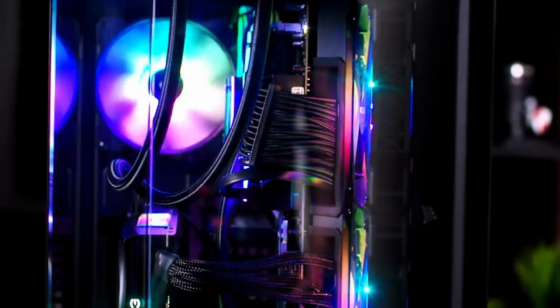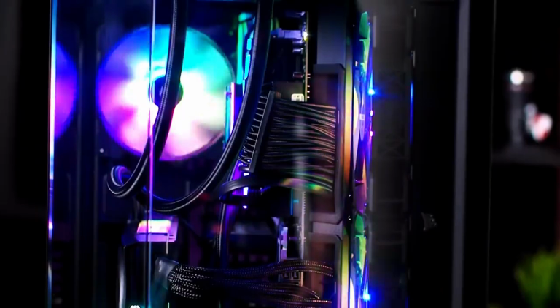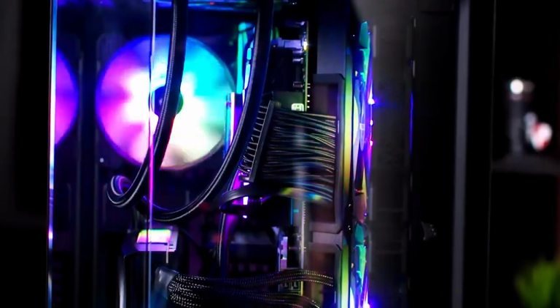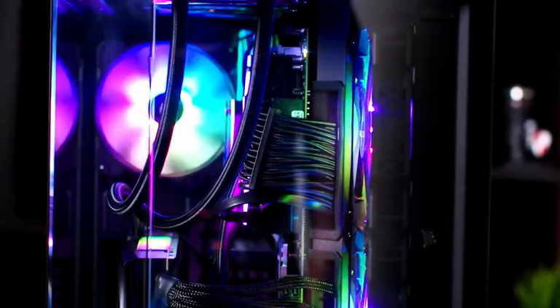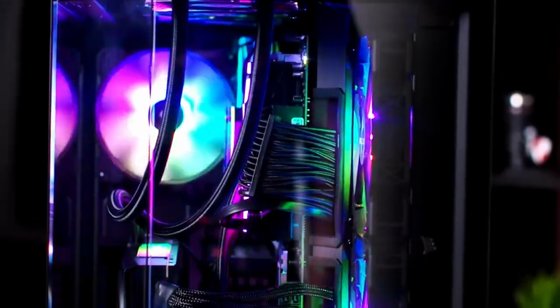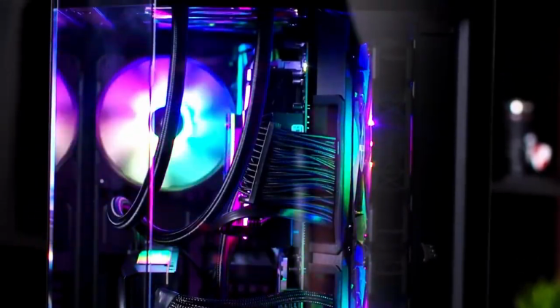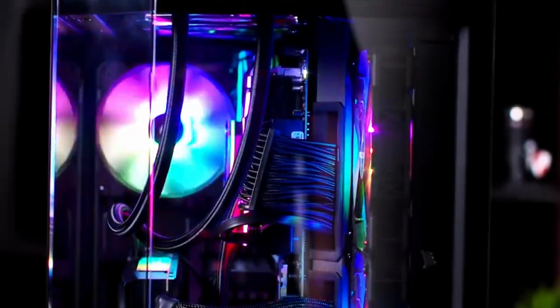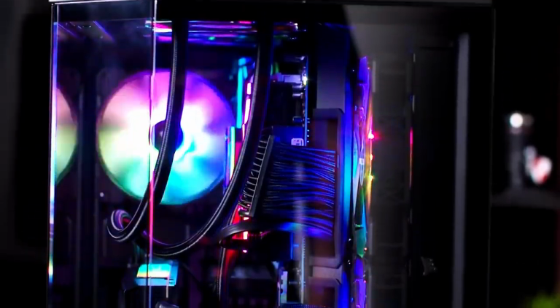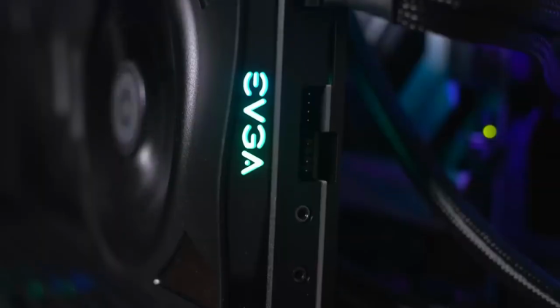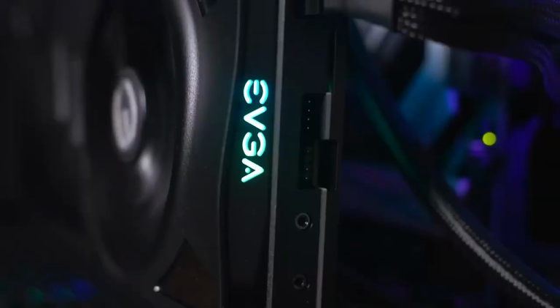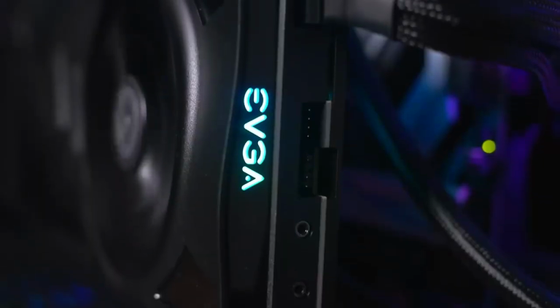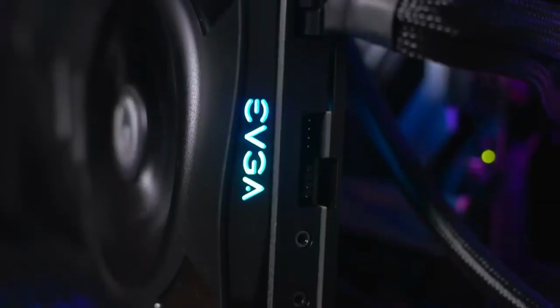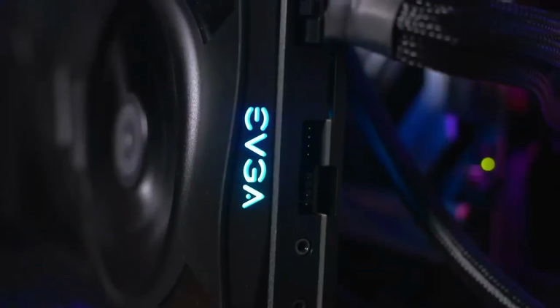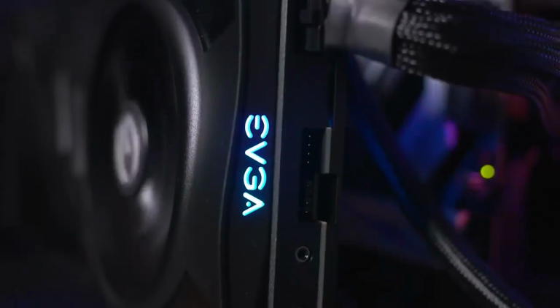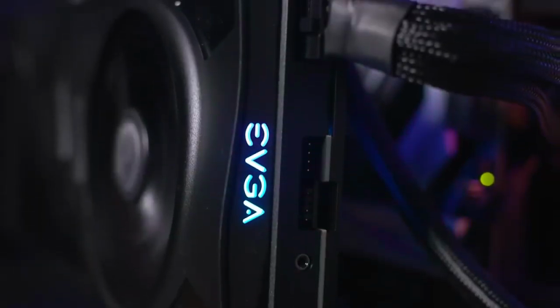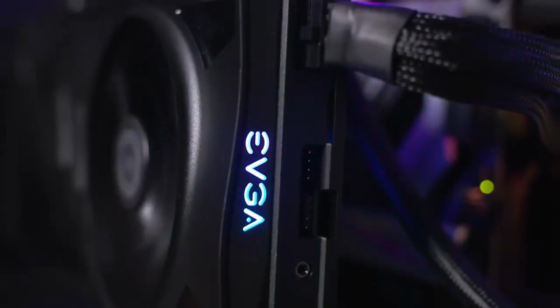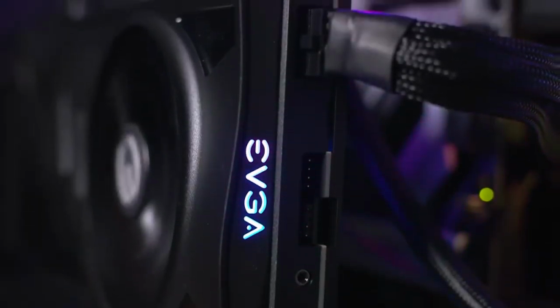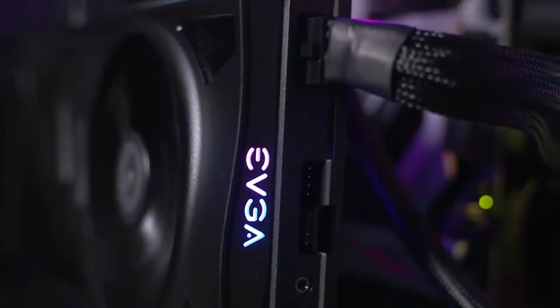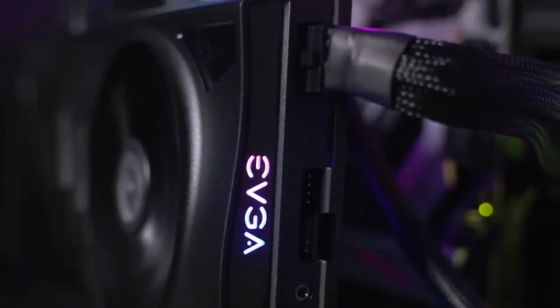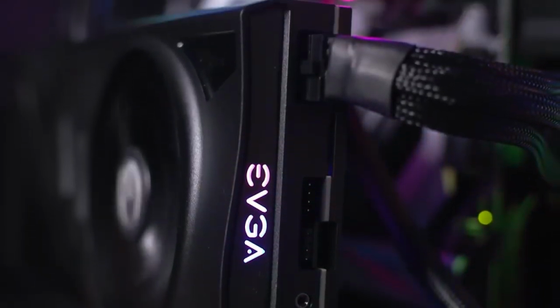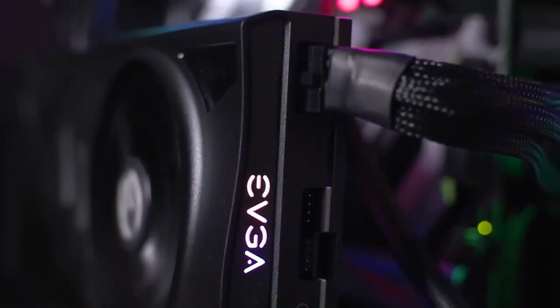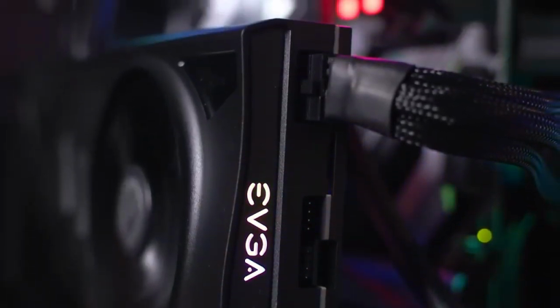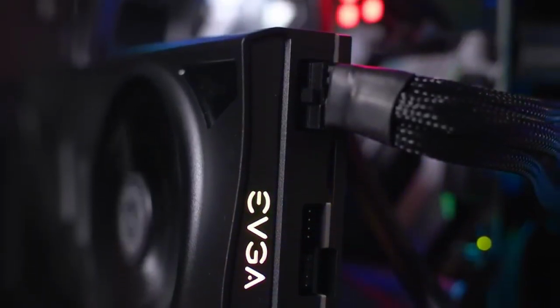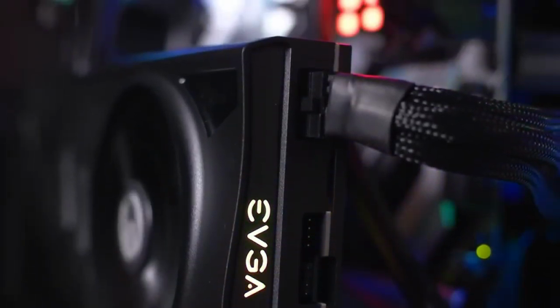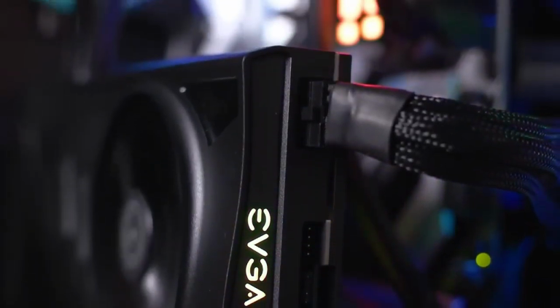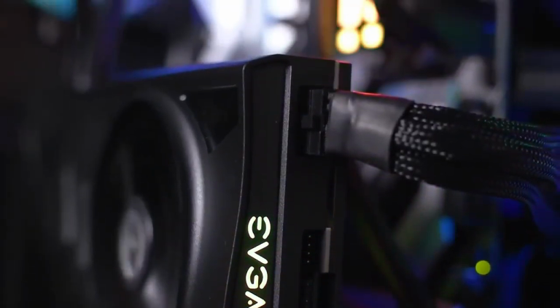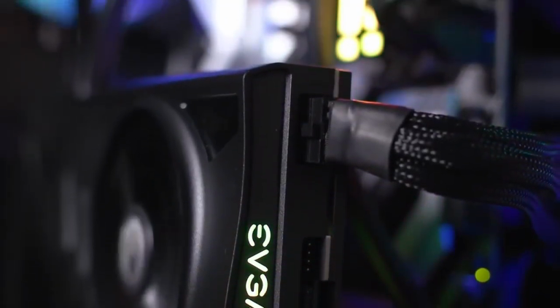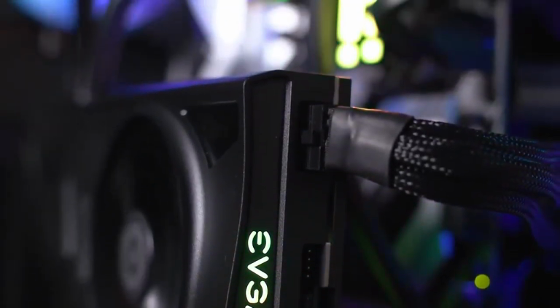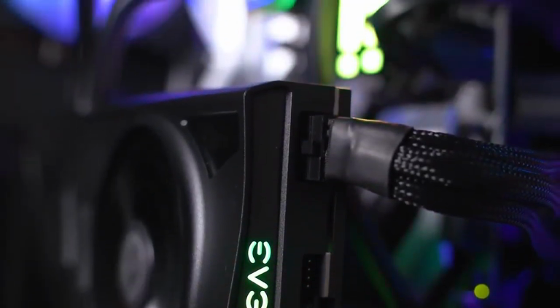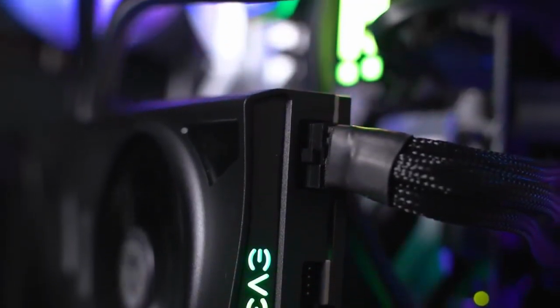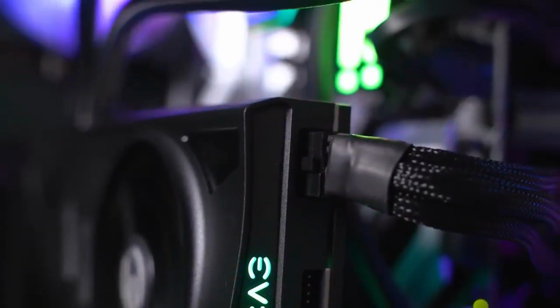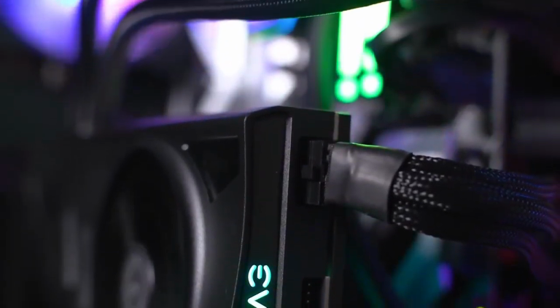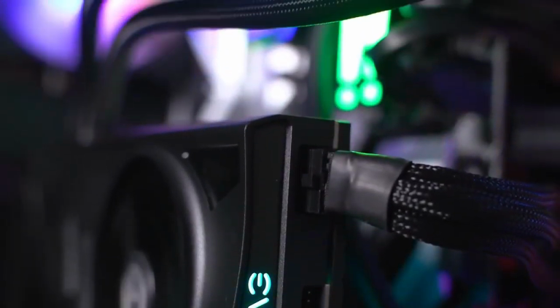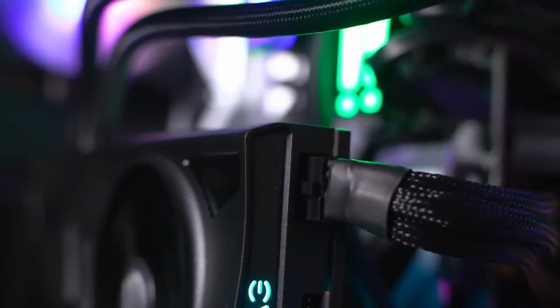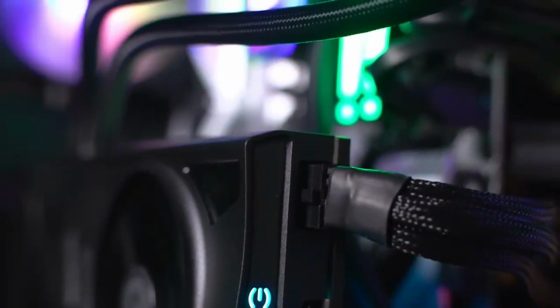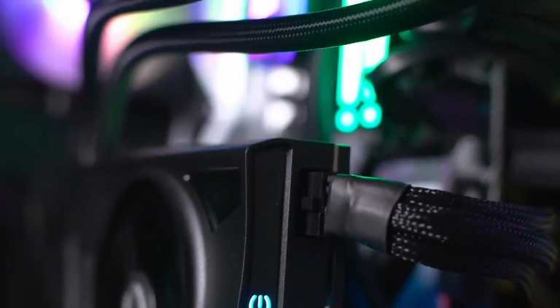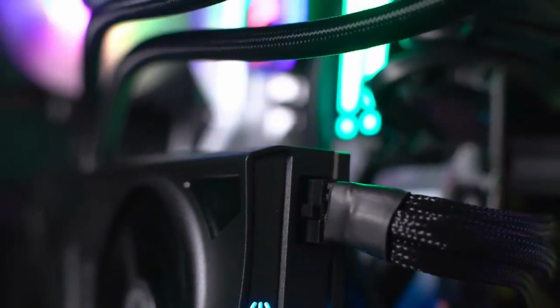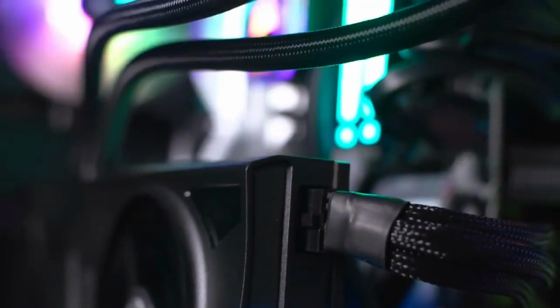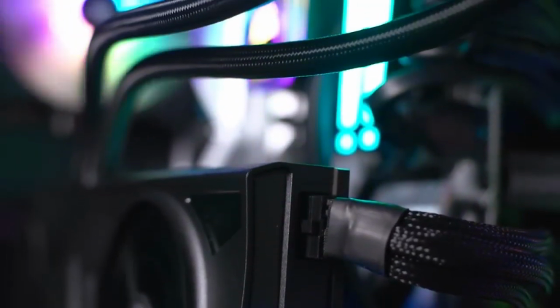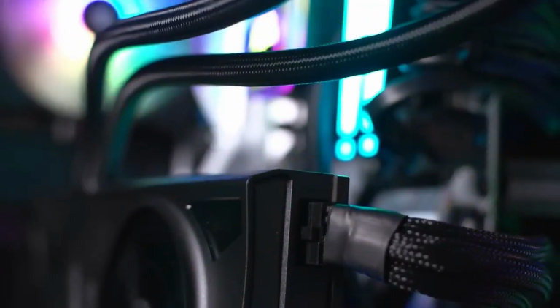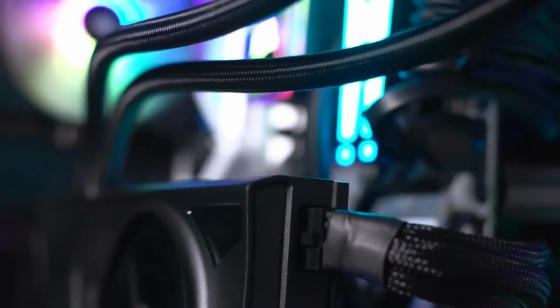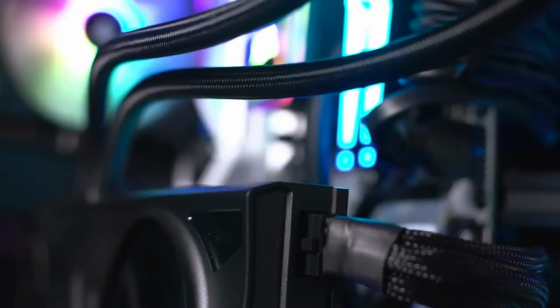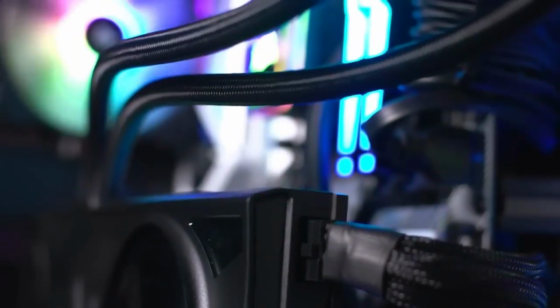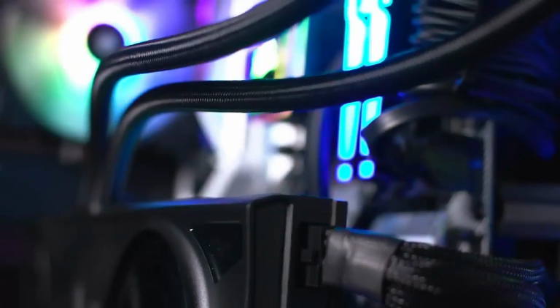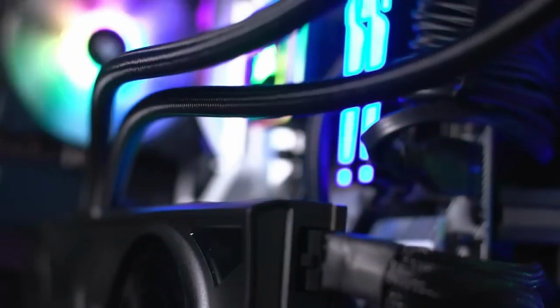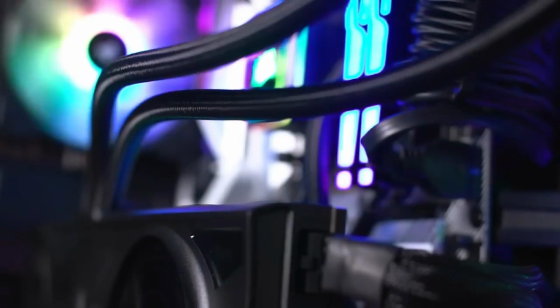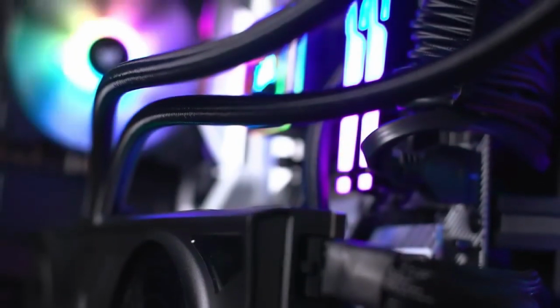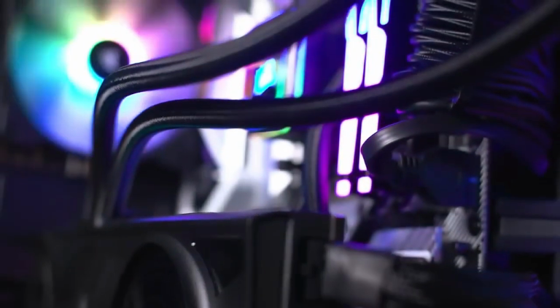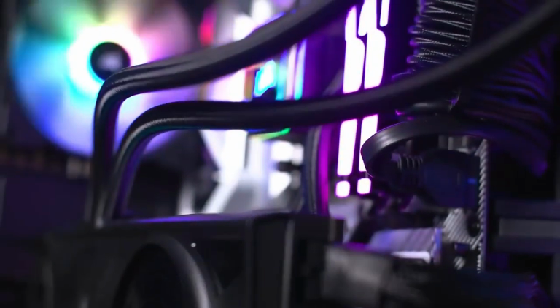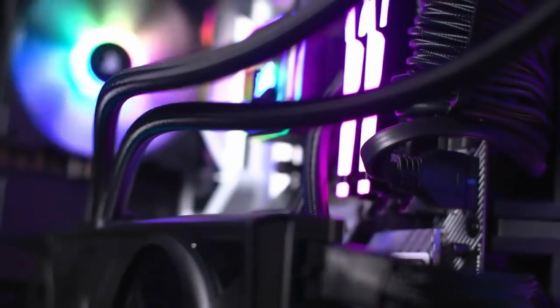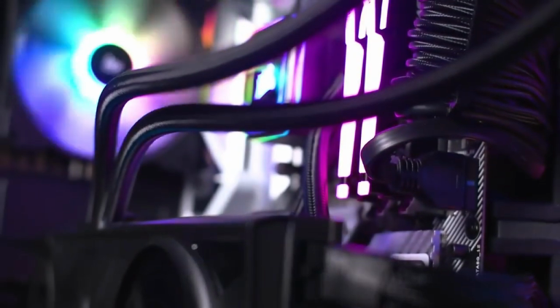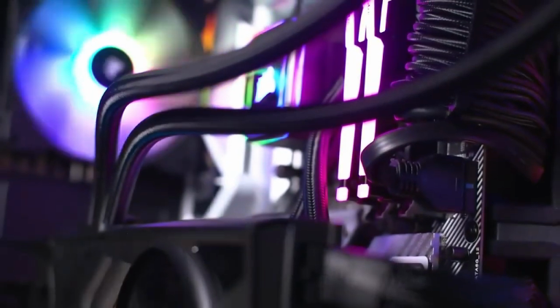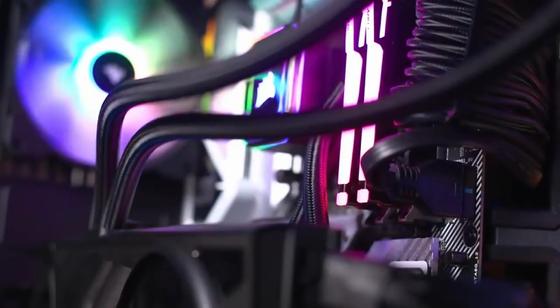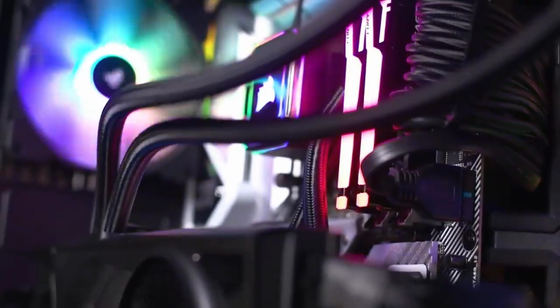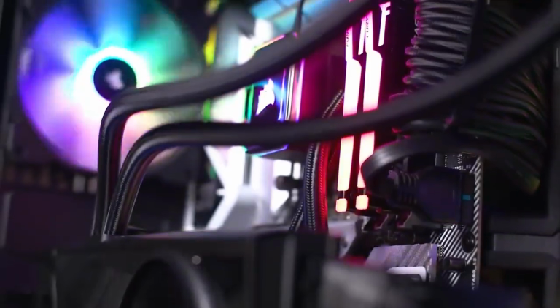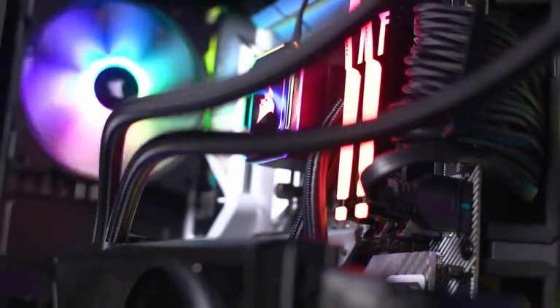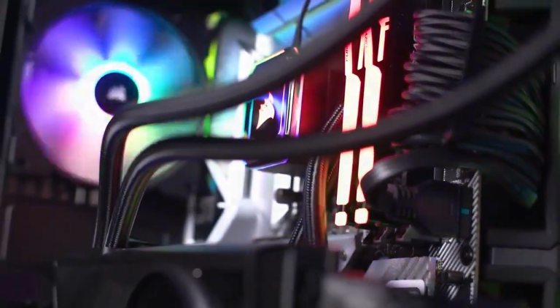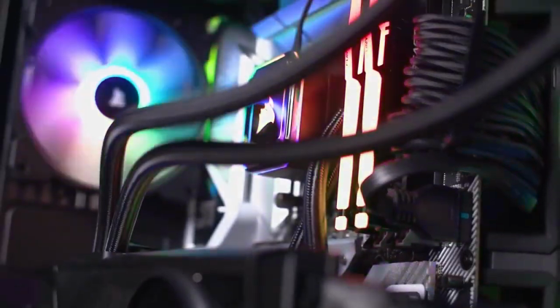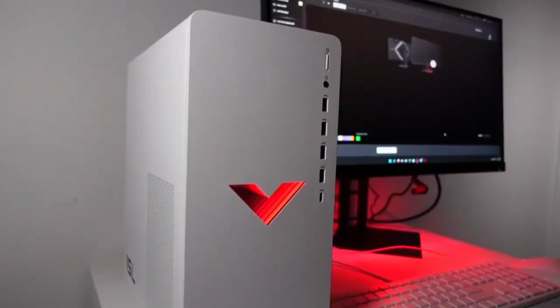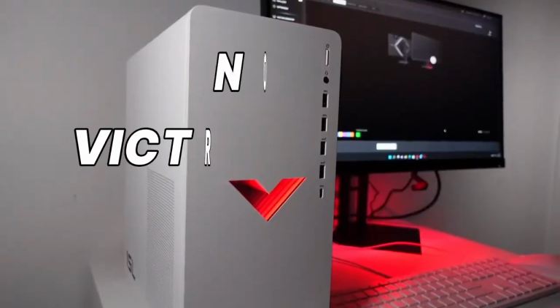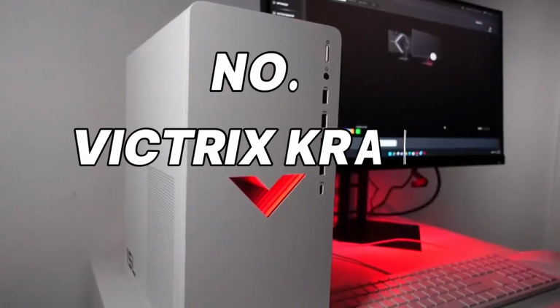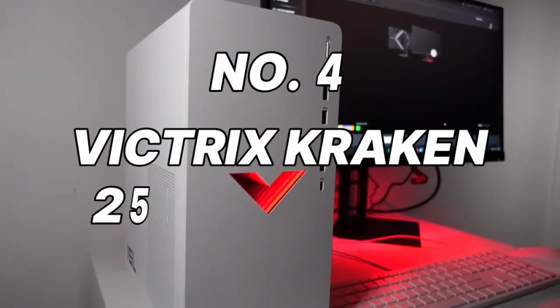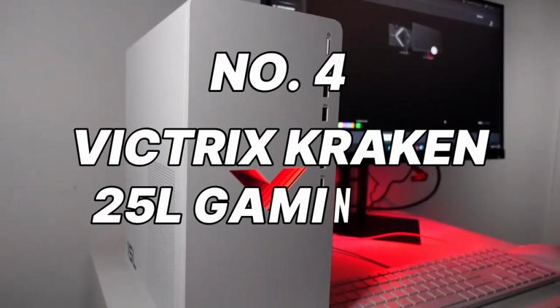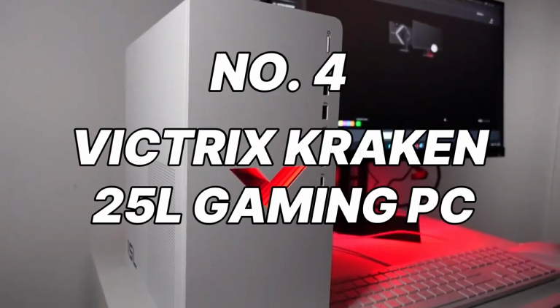Upgrading components in the future might be challenging due to the compact size and pre-built nature of the PC.